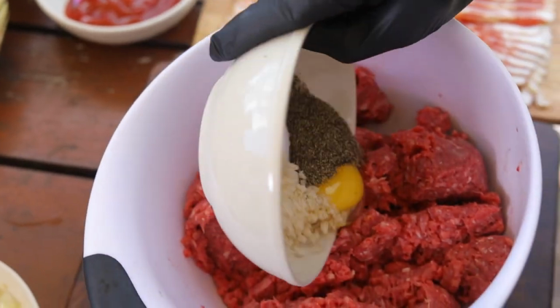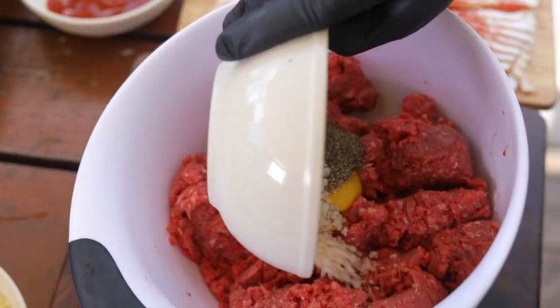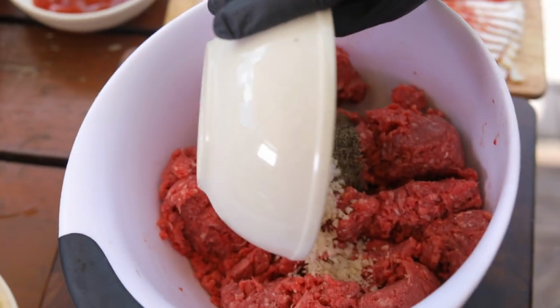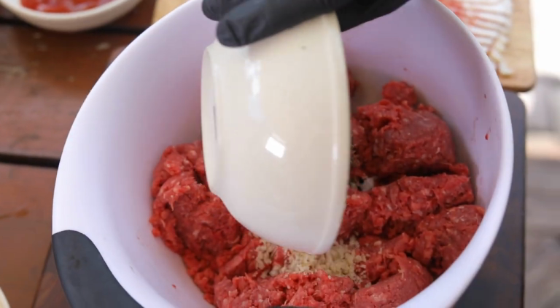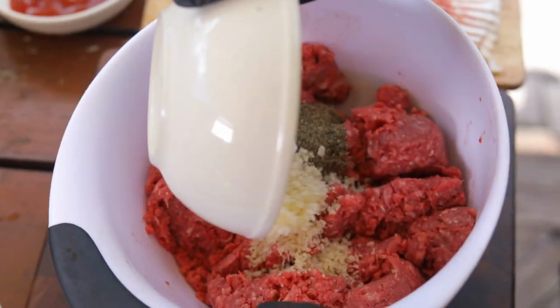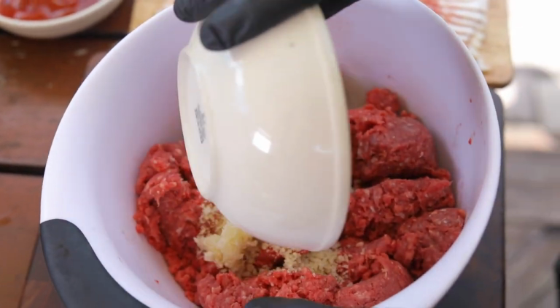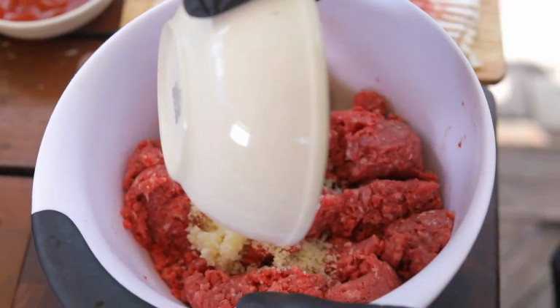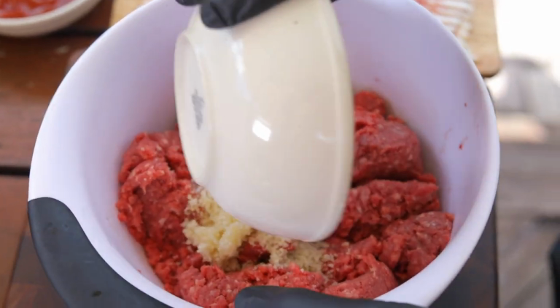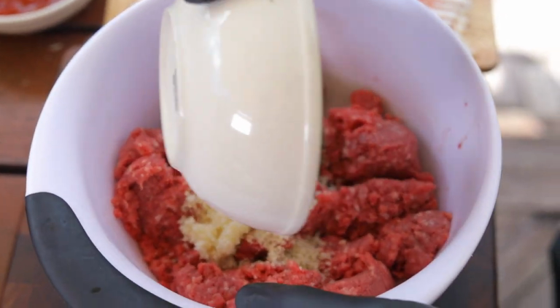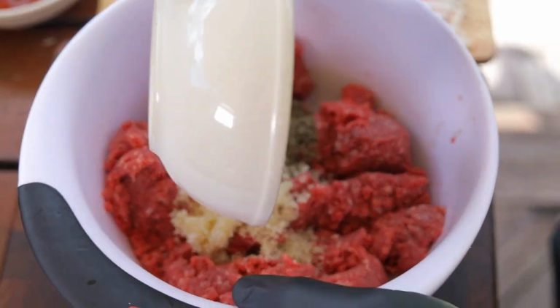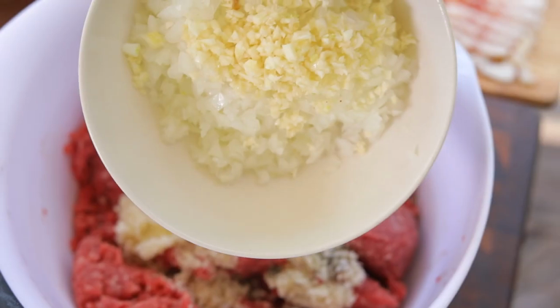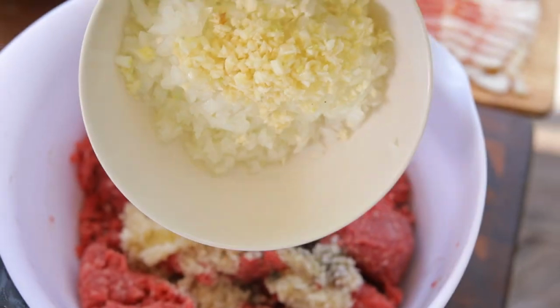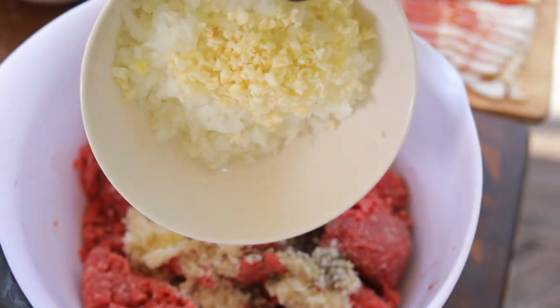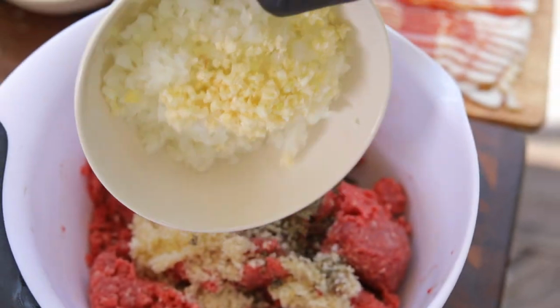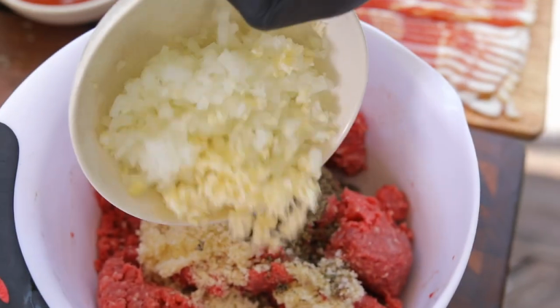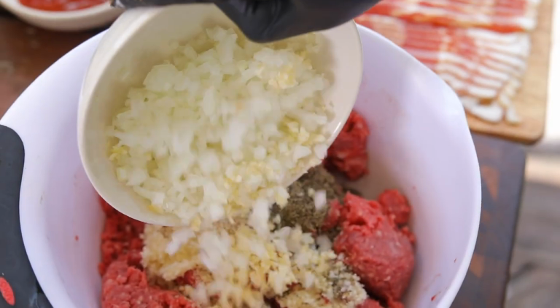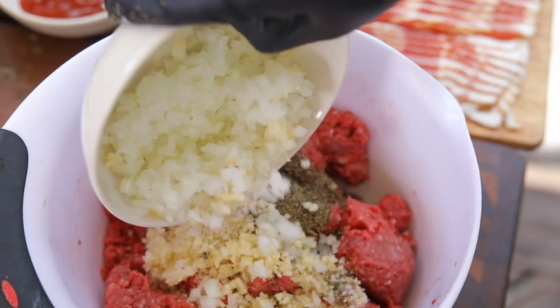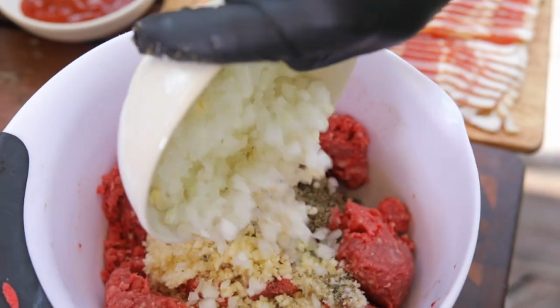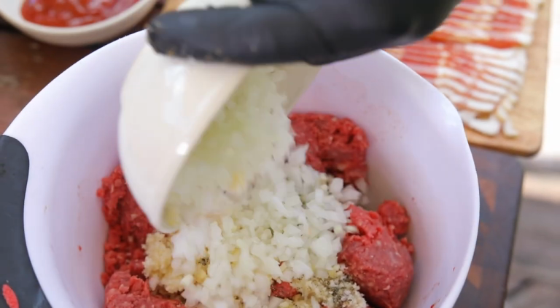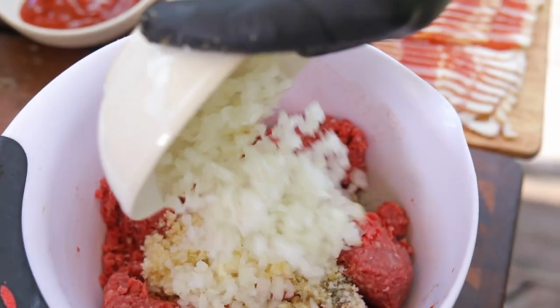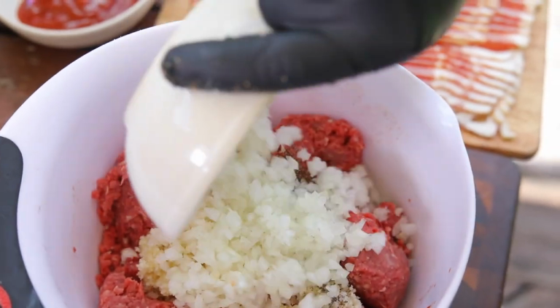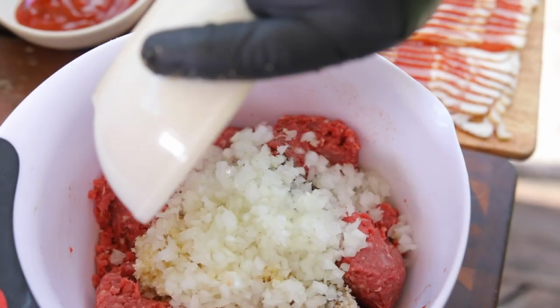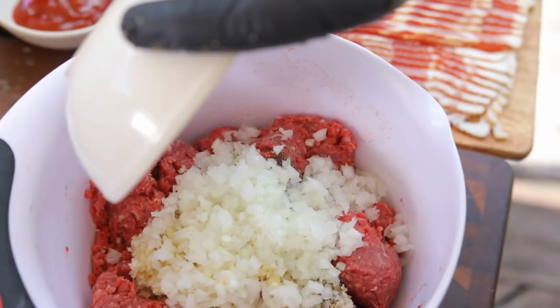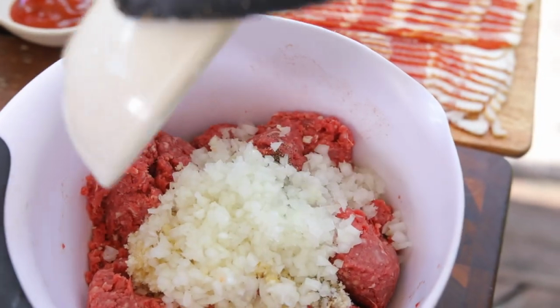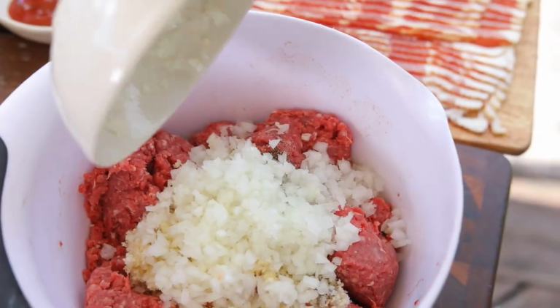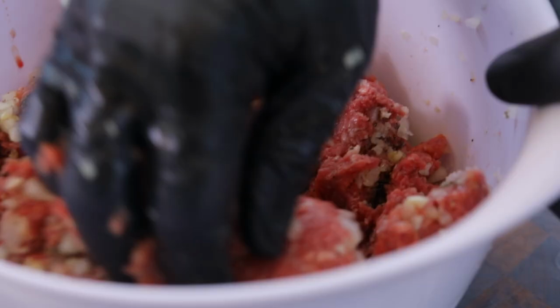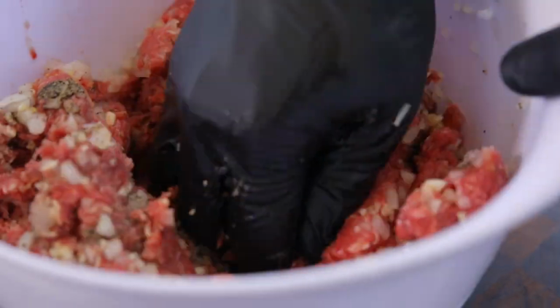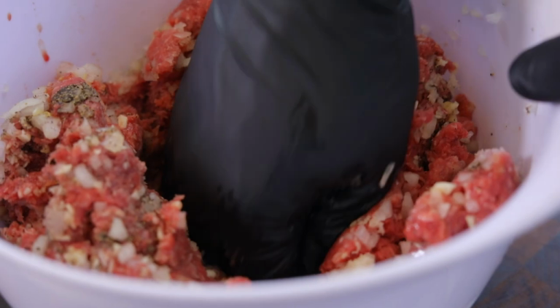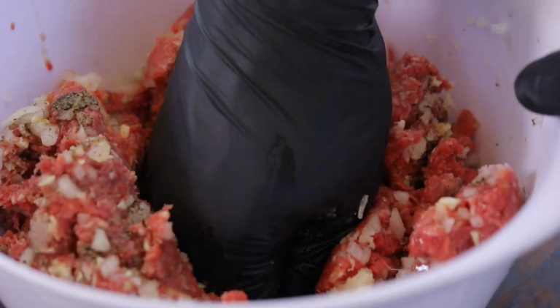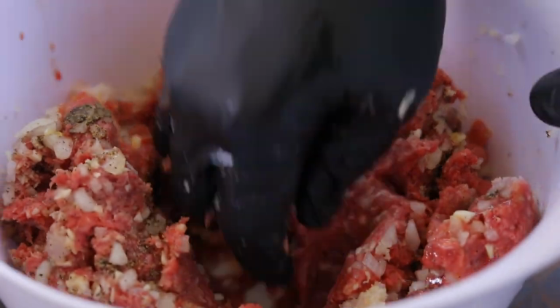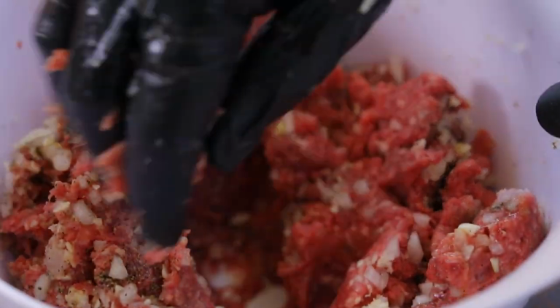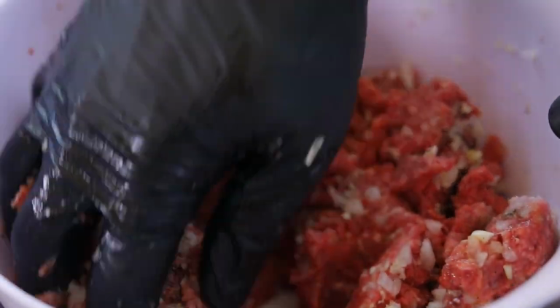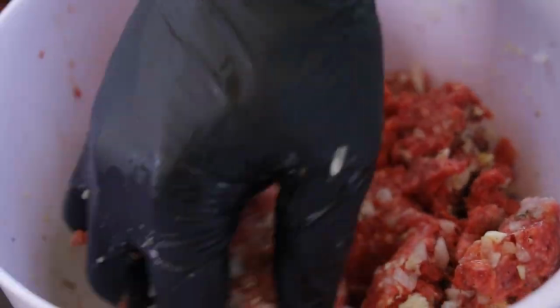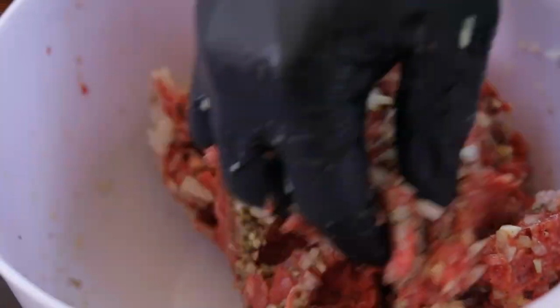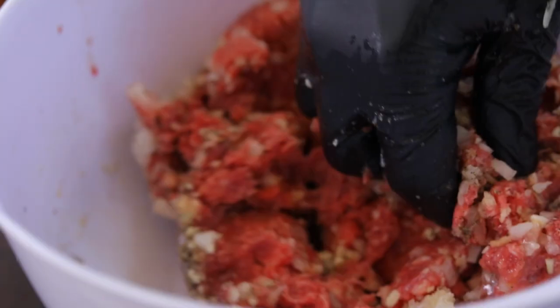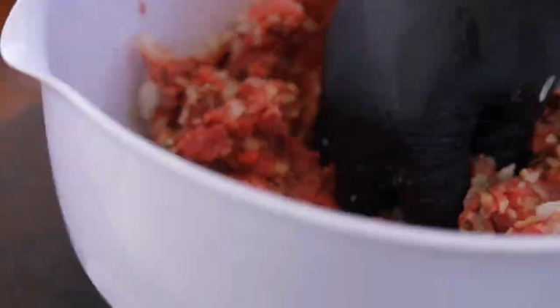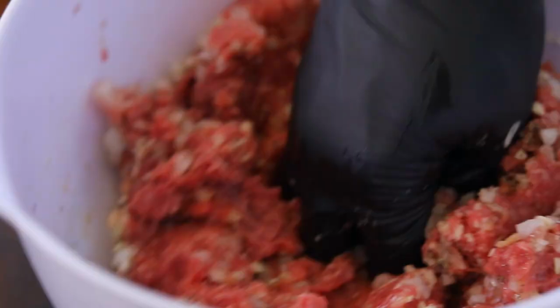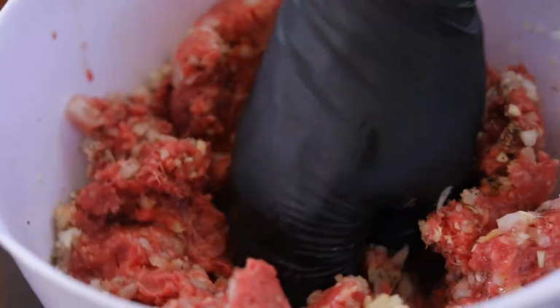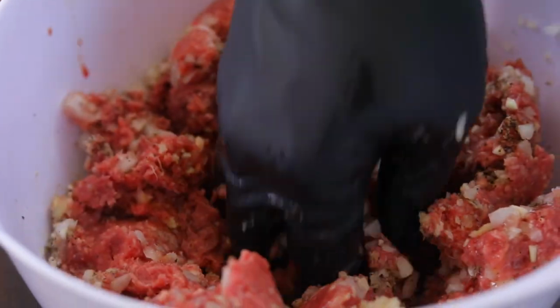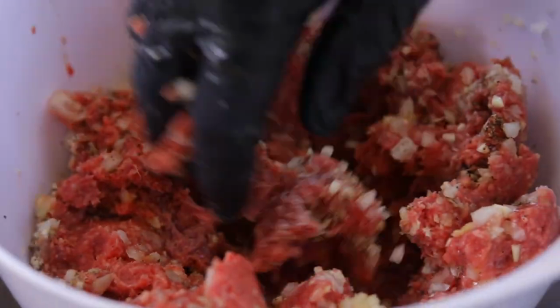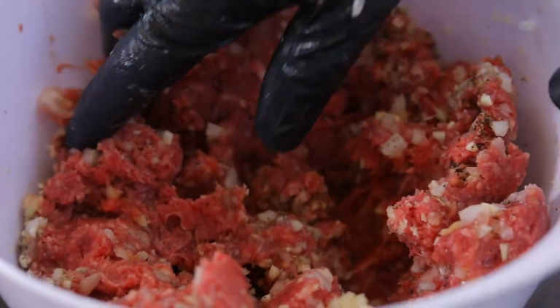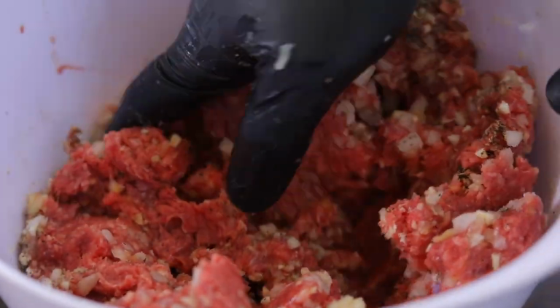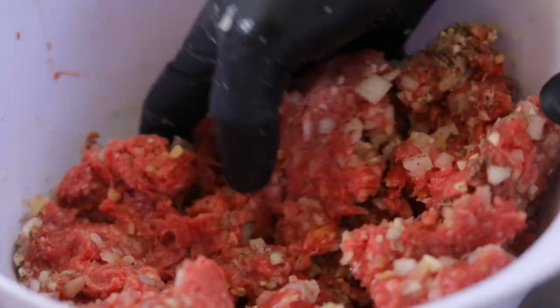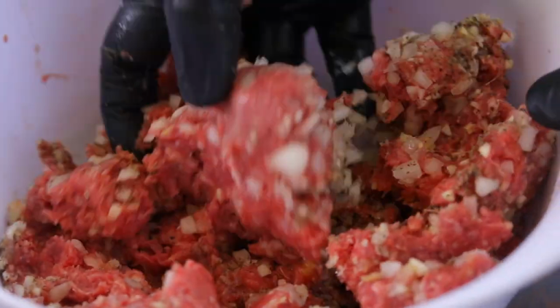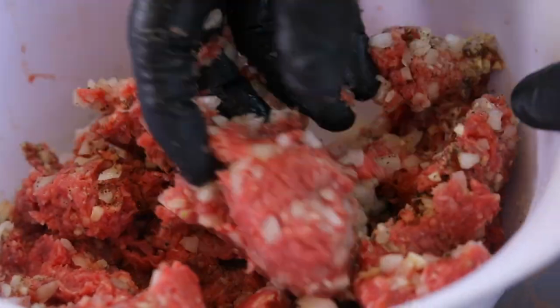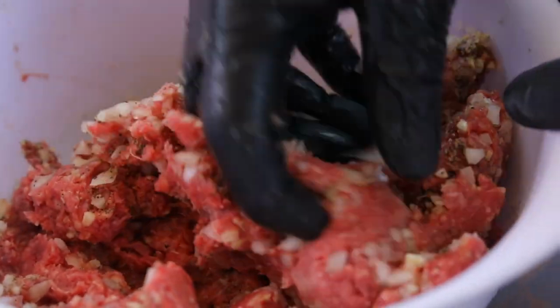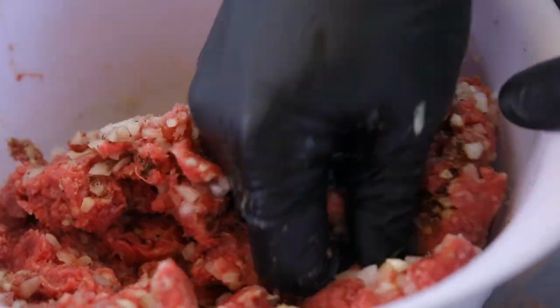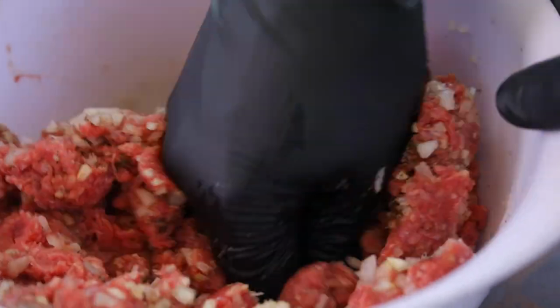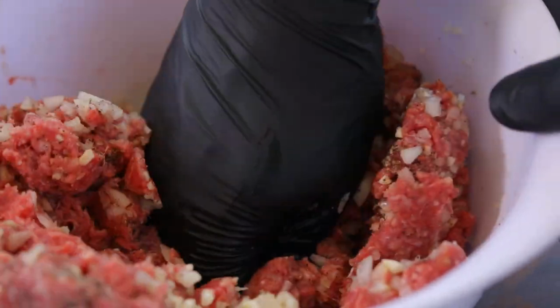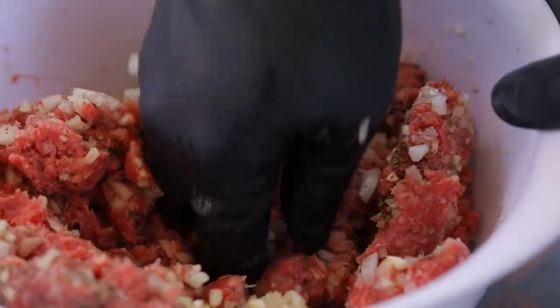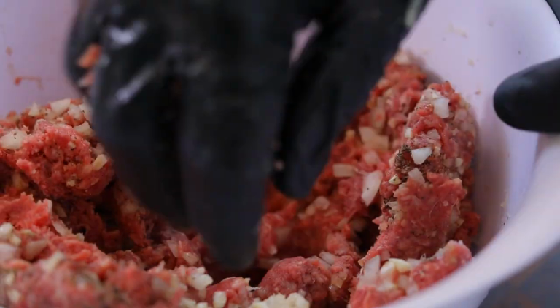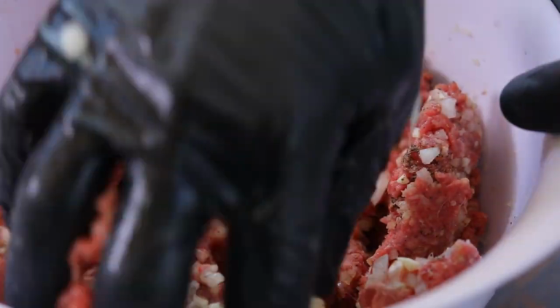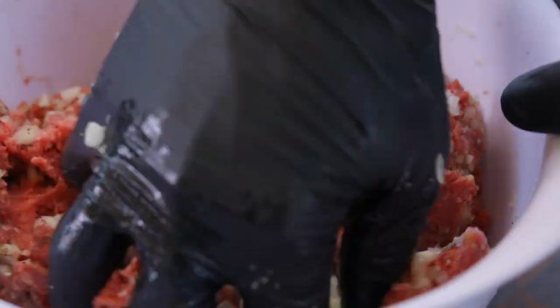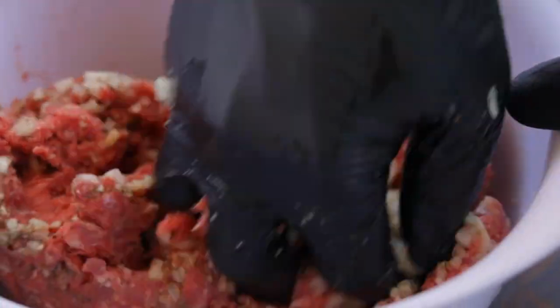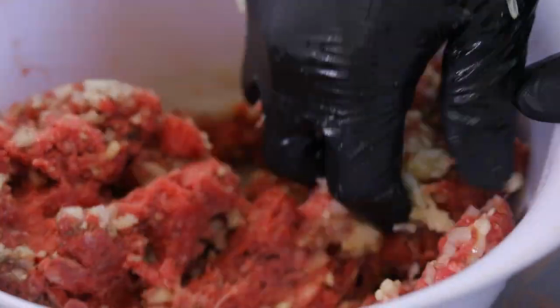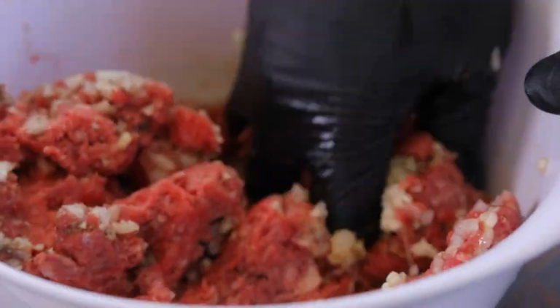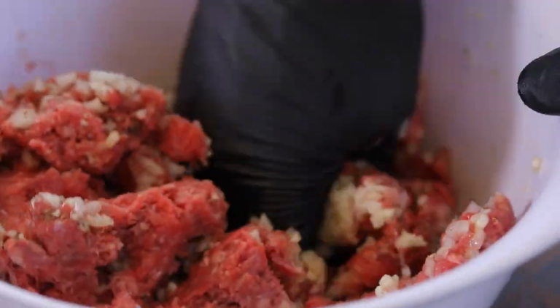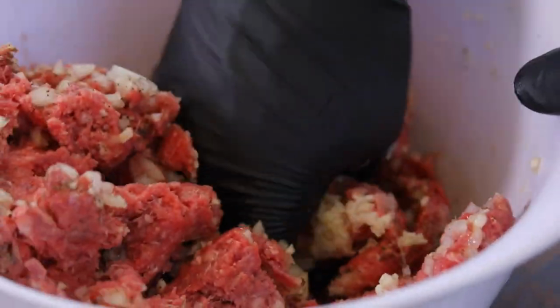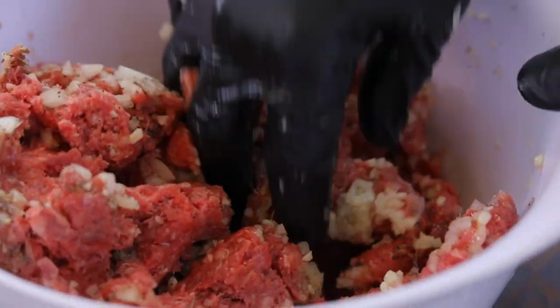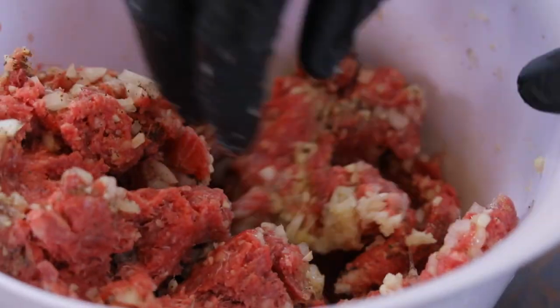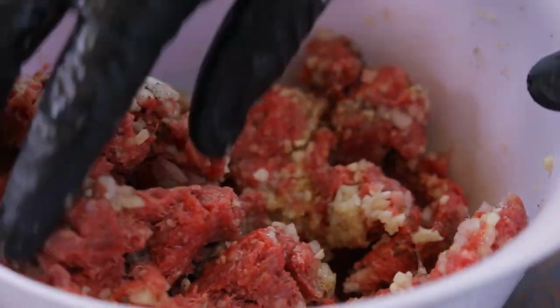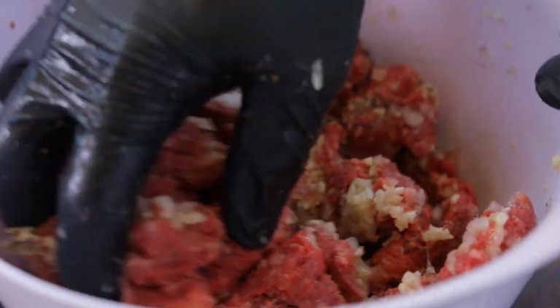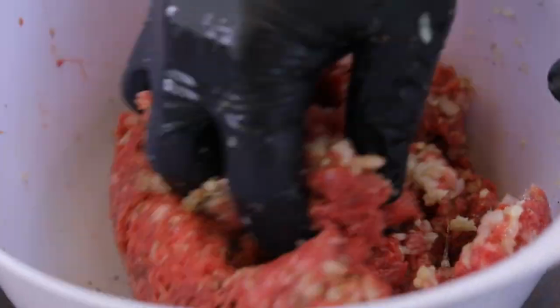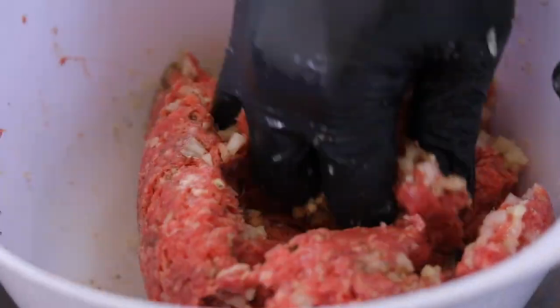Combine the two pounds of ground beef with the diced onion, one egg, two tablespoons of breadcrumbs, minced garlic, salt and pepper to taste.